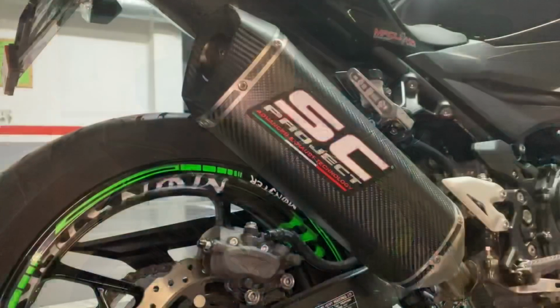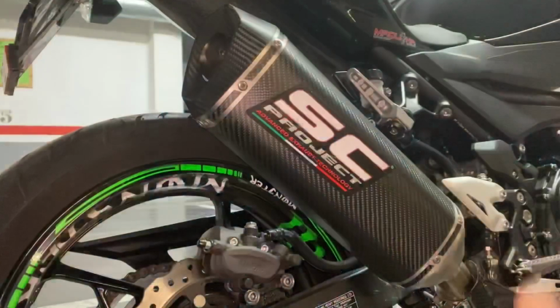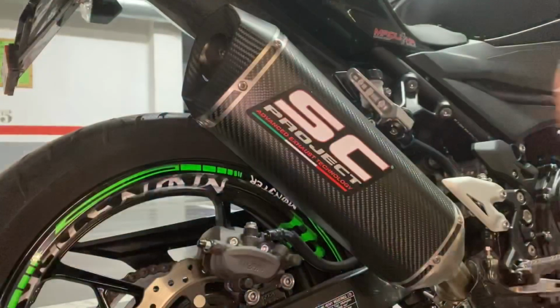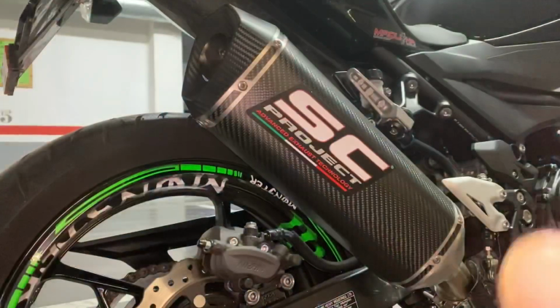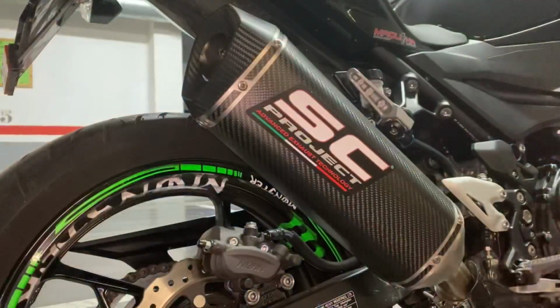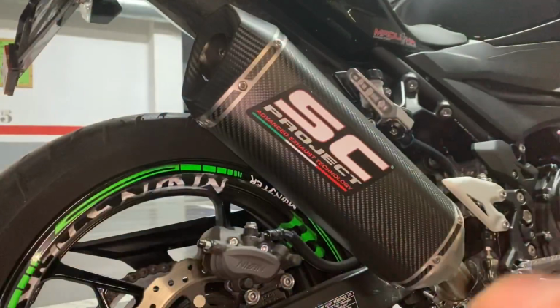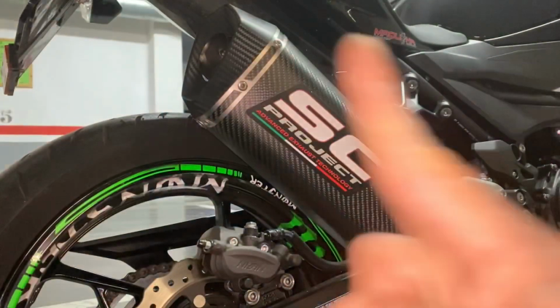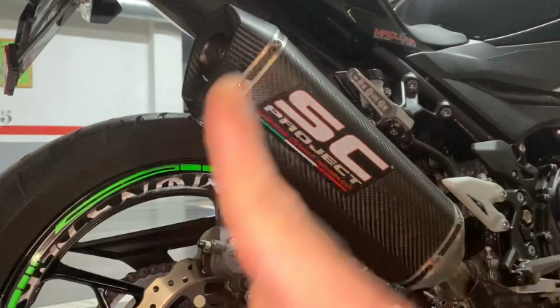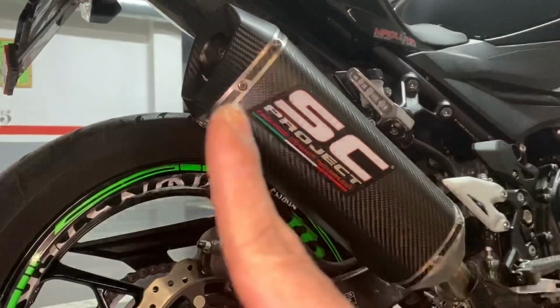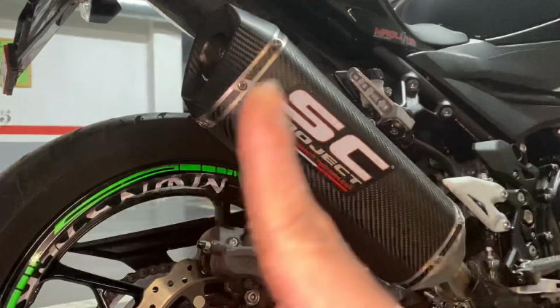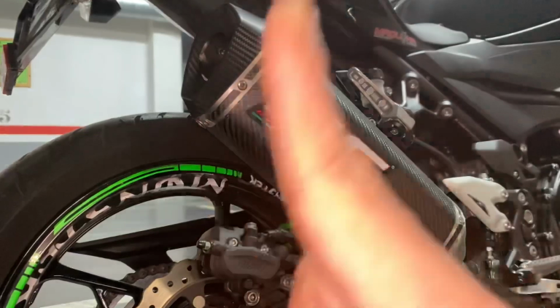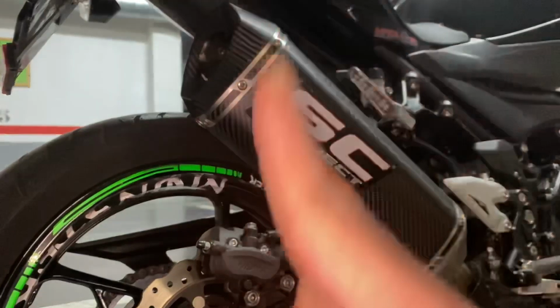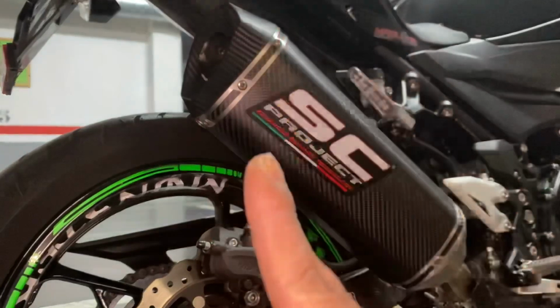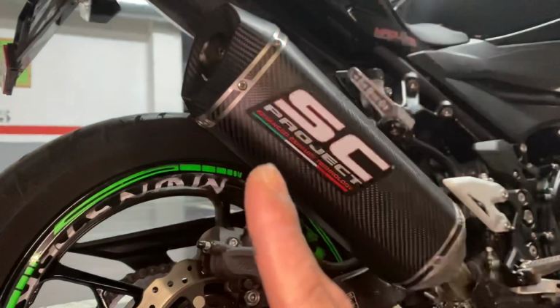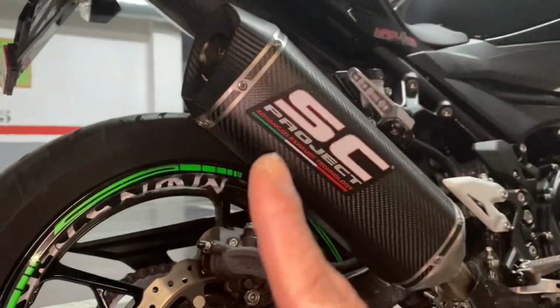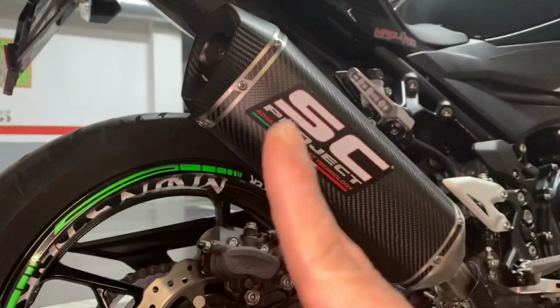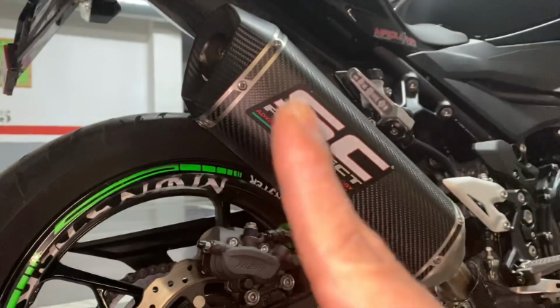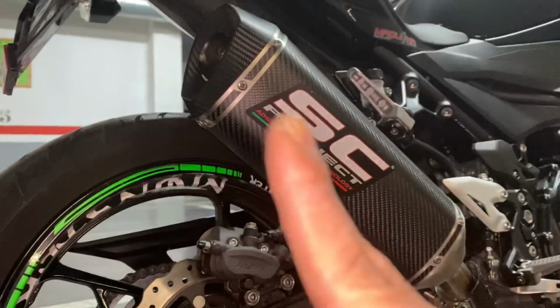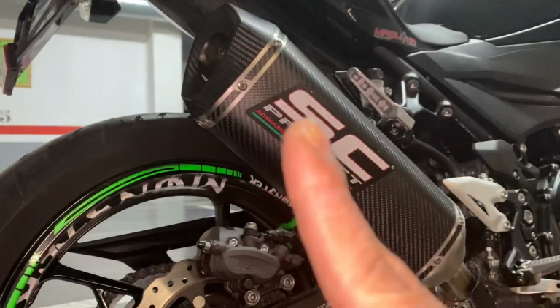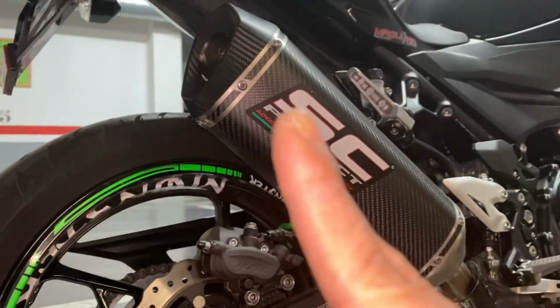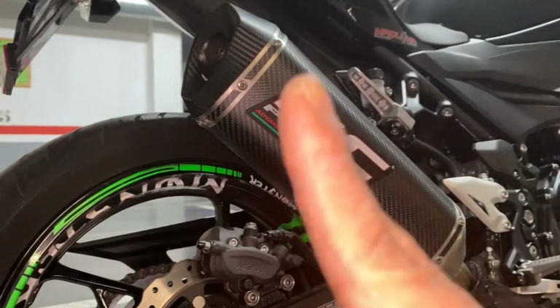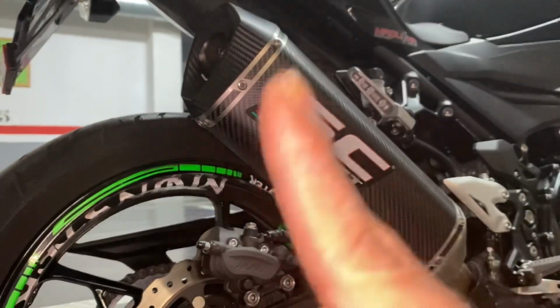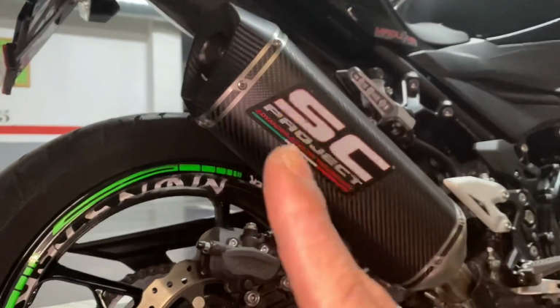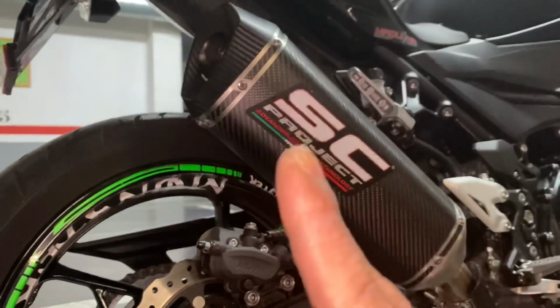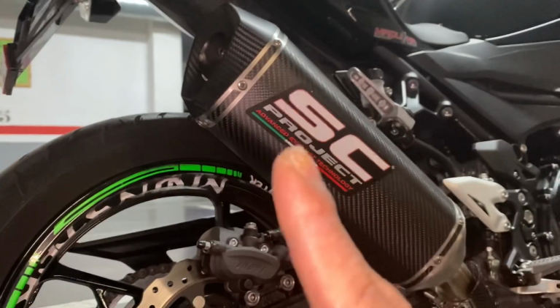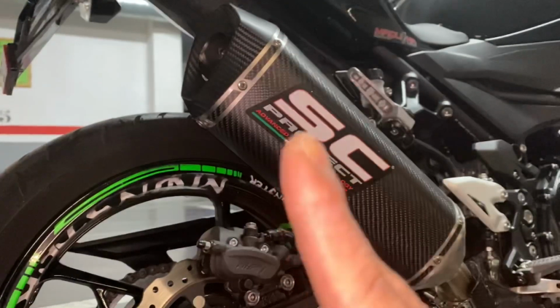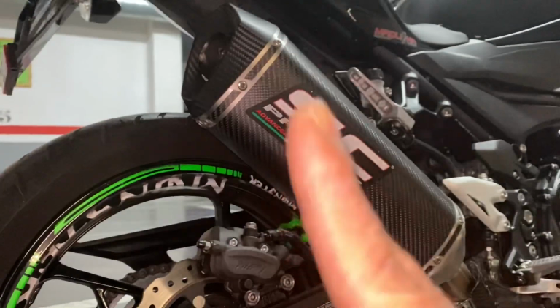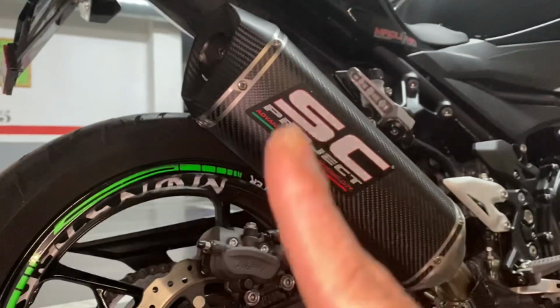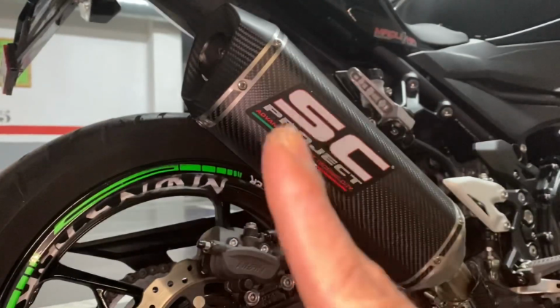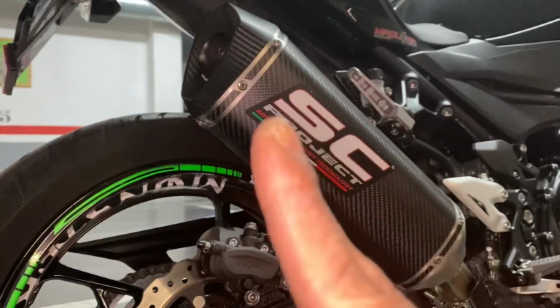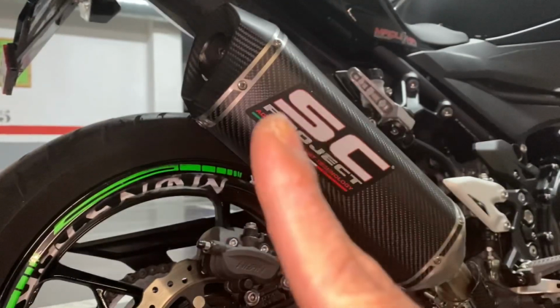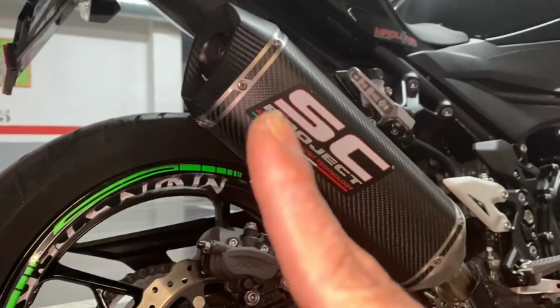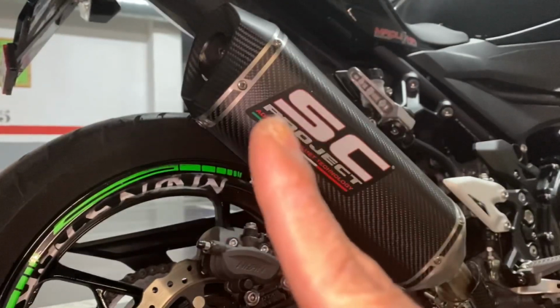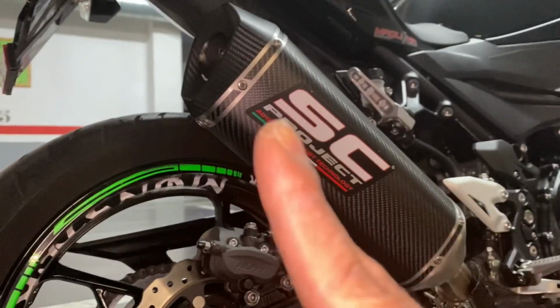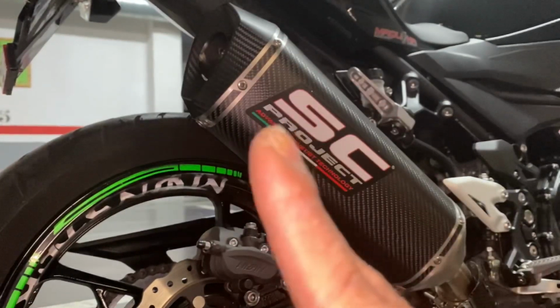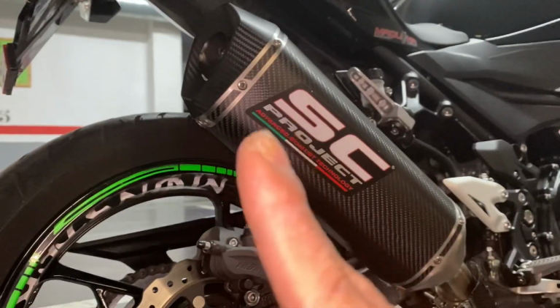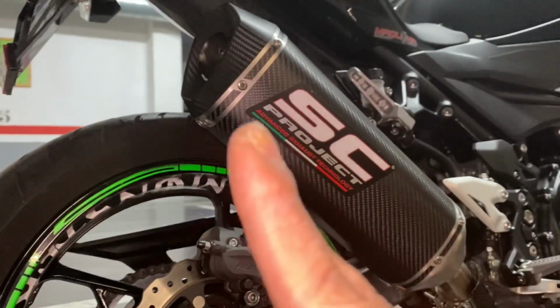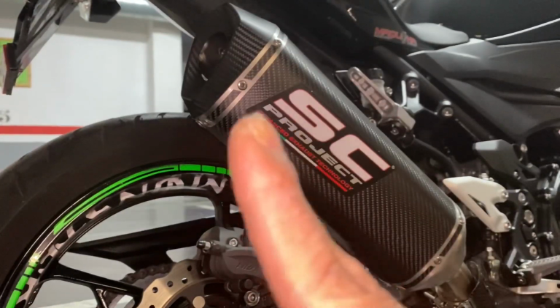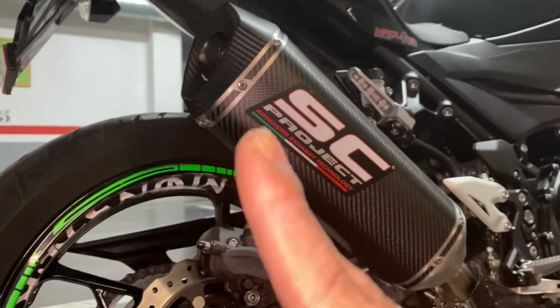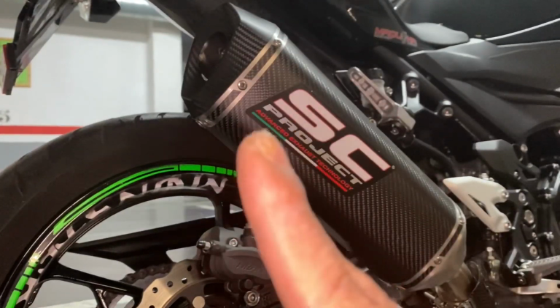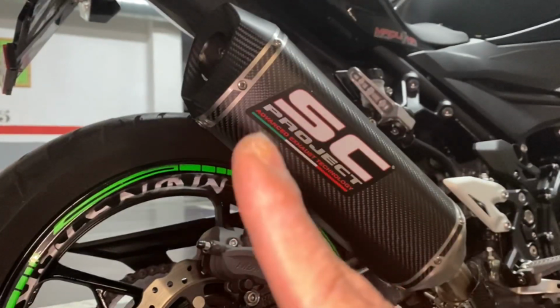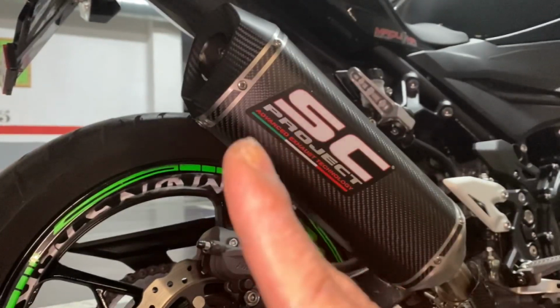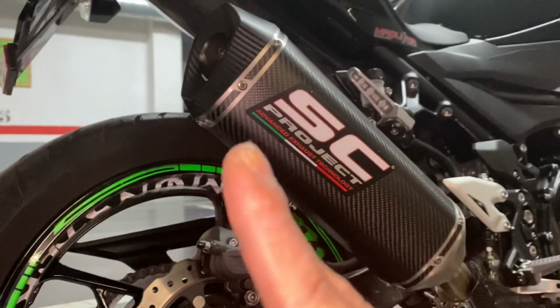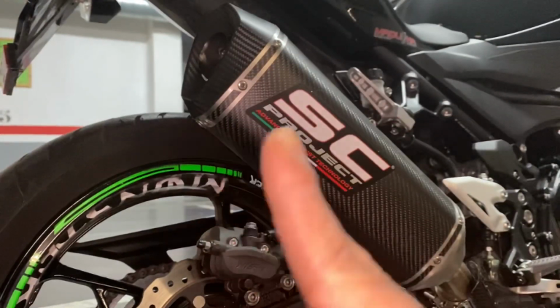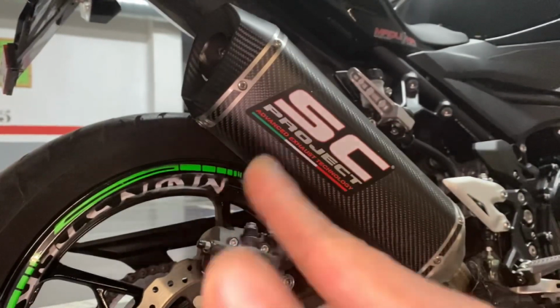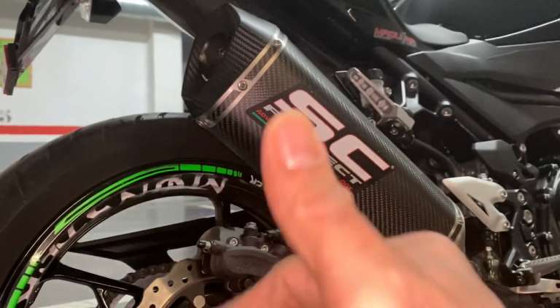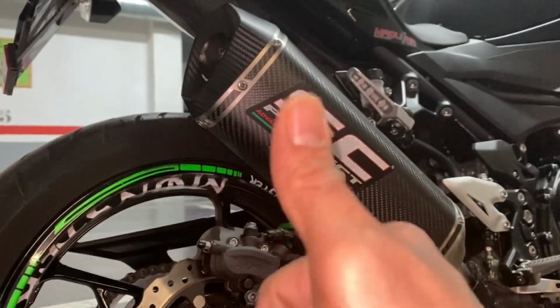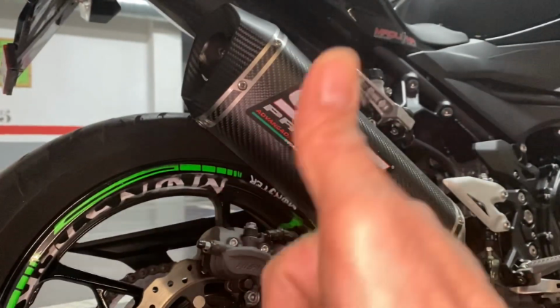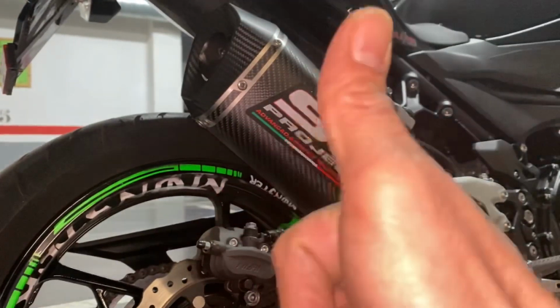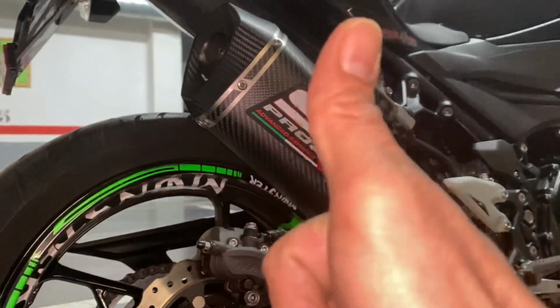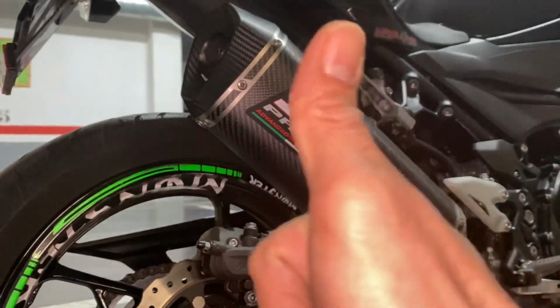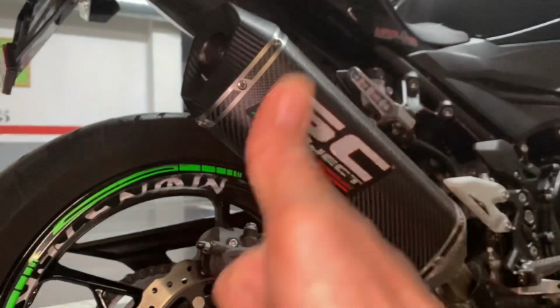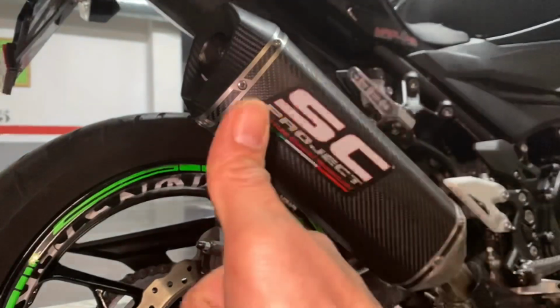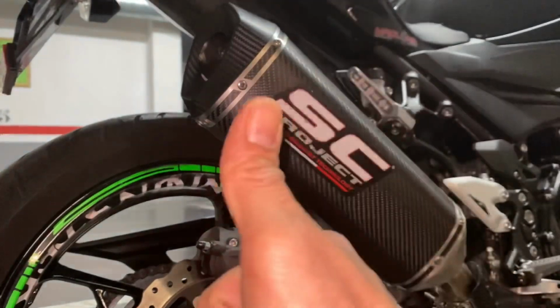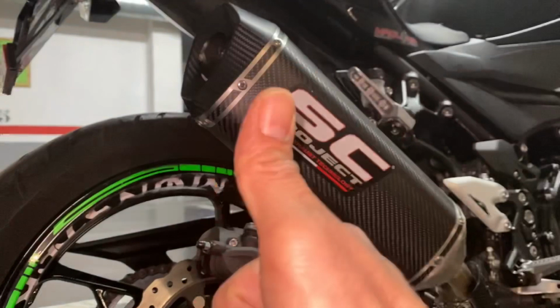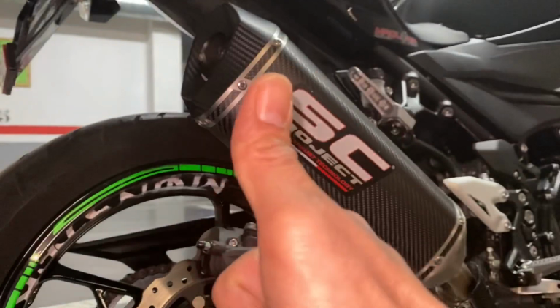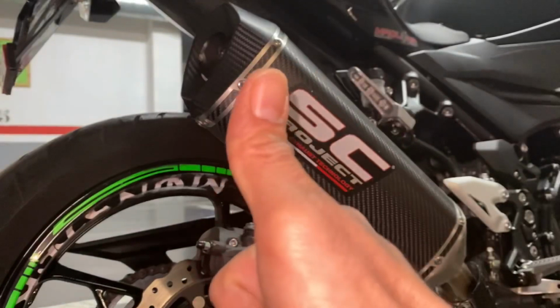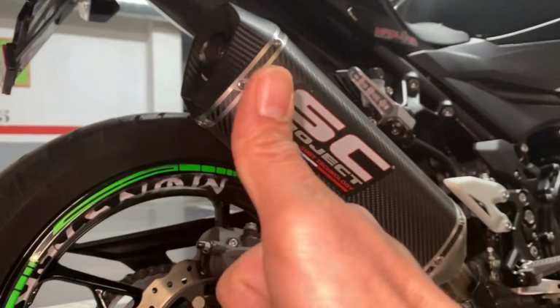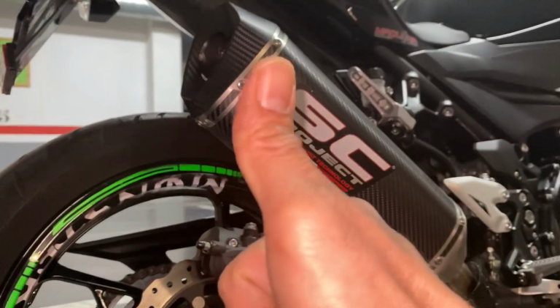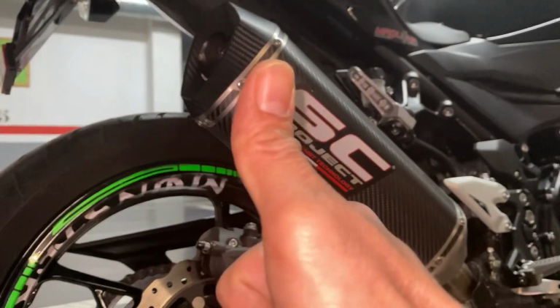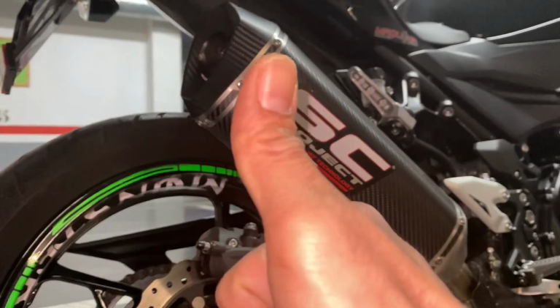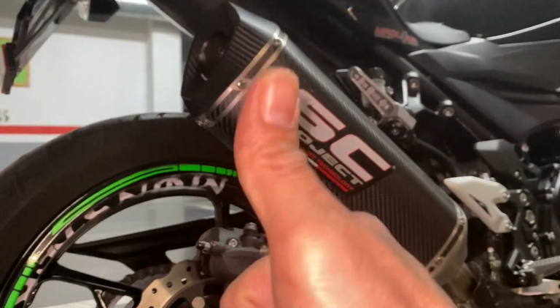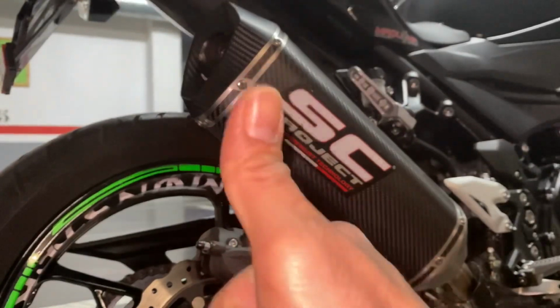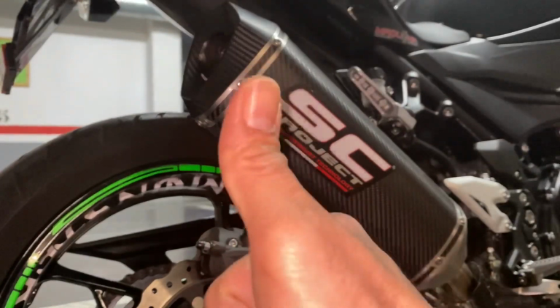Kaya ngayon mga kabiyahe, titistingin na natin — natanggal na natin yung silencer. At switch ko na para marinig nyo kung ano yung tunog.